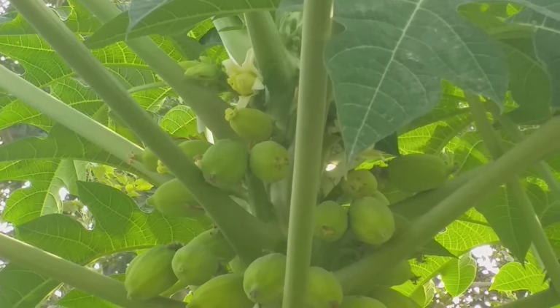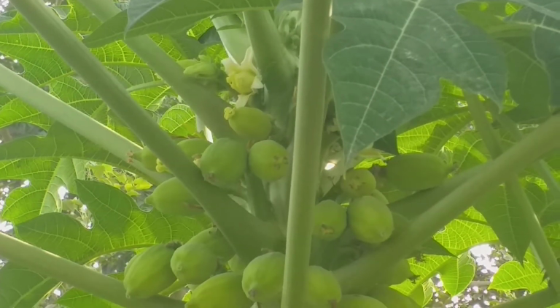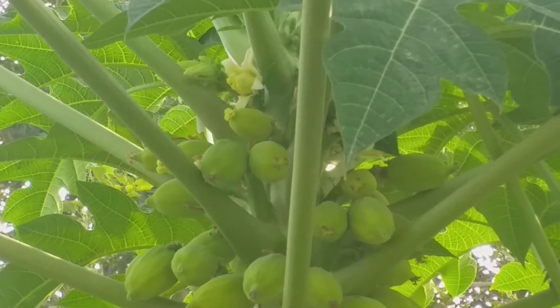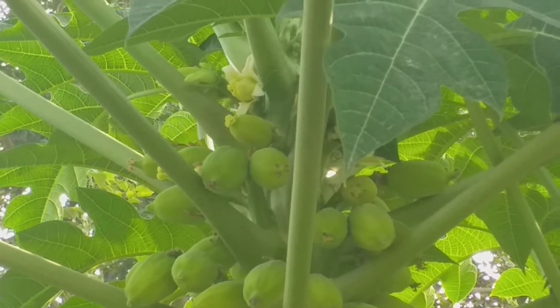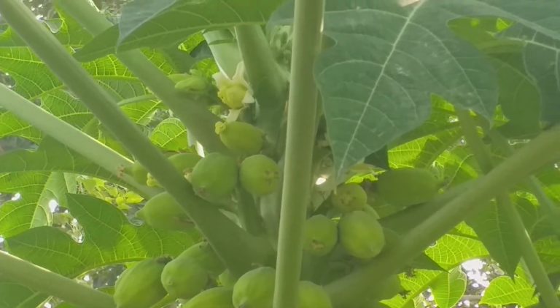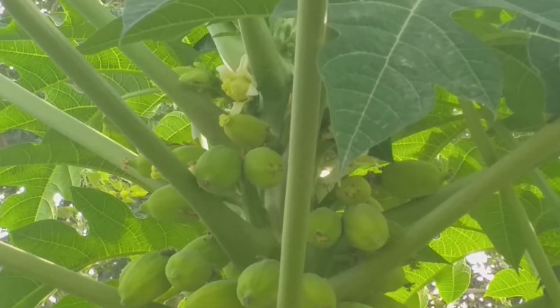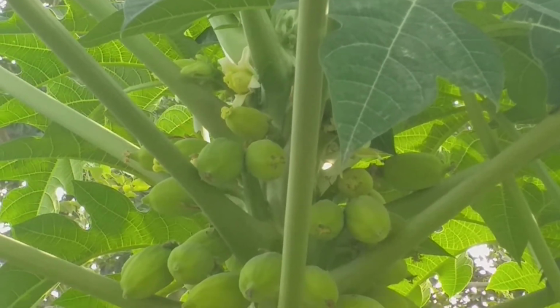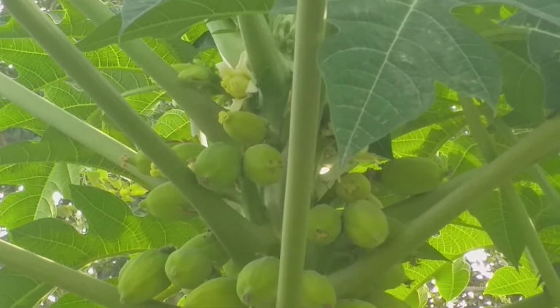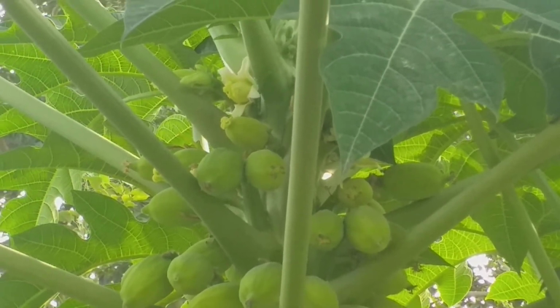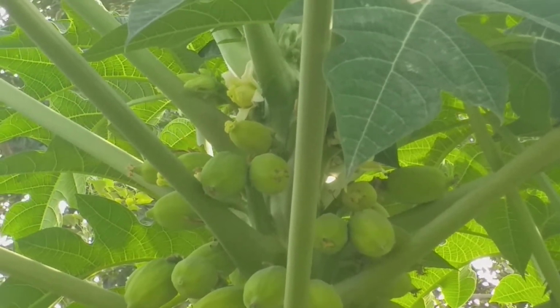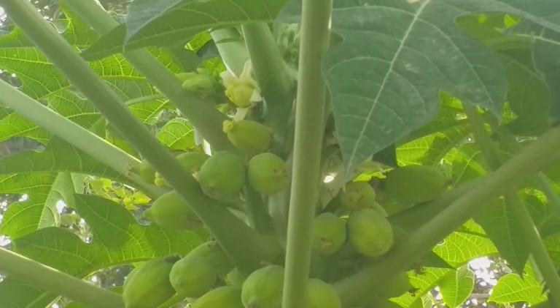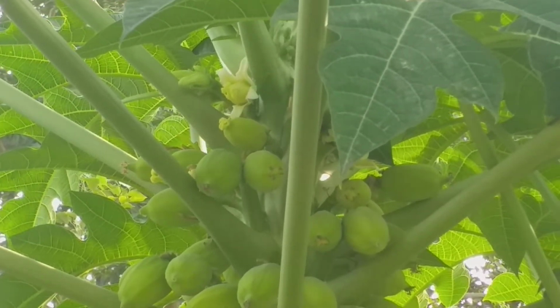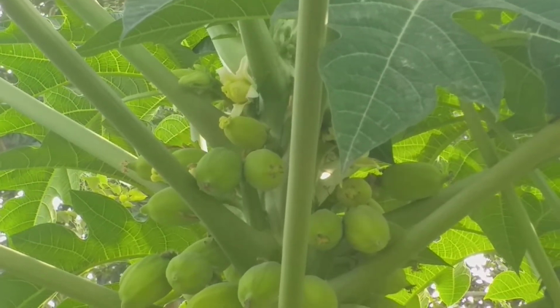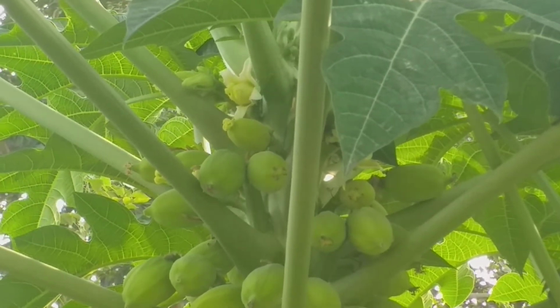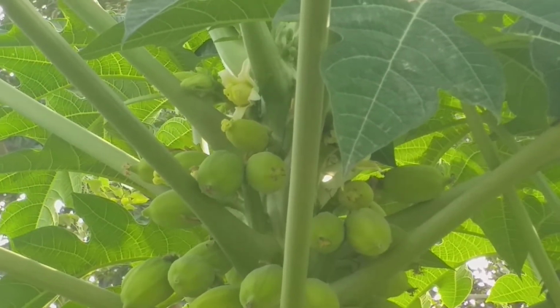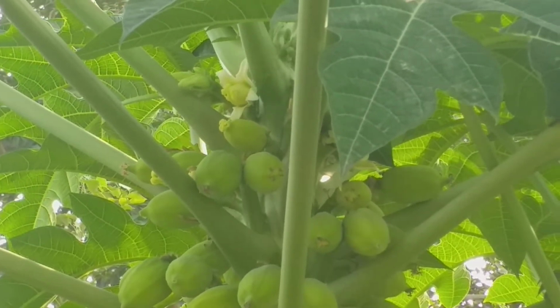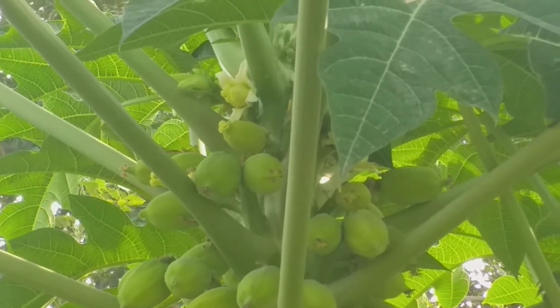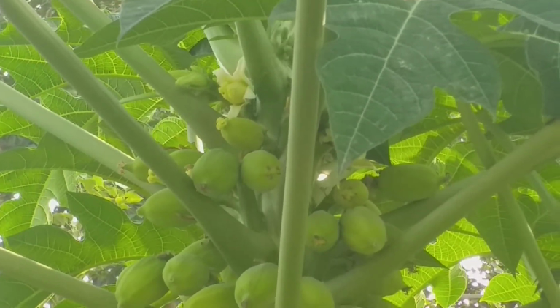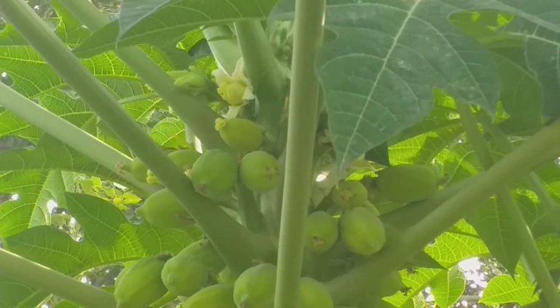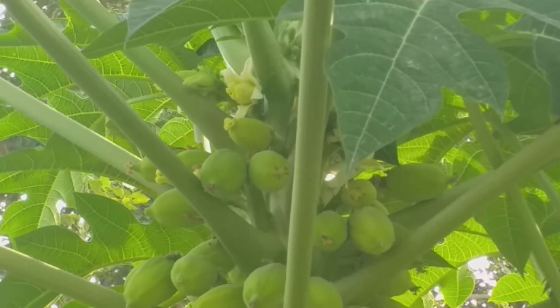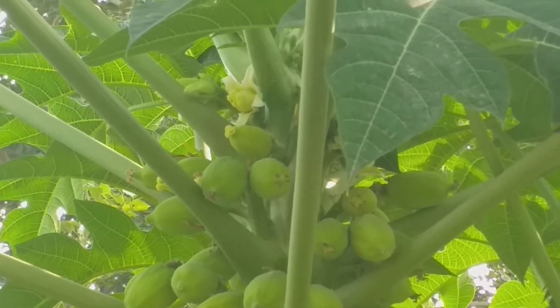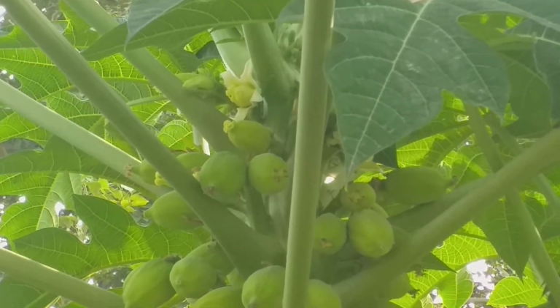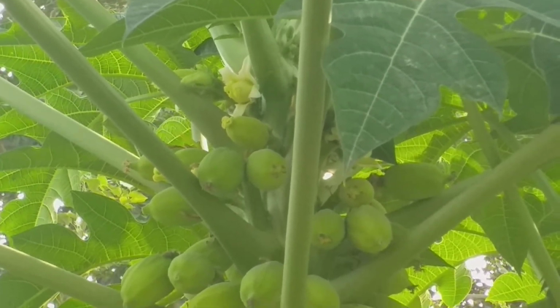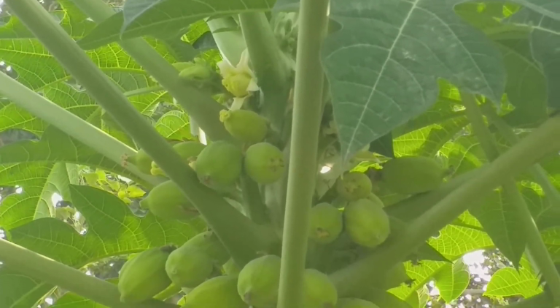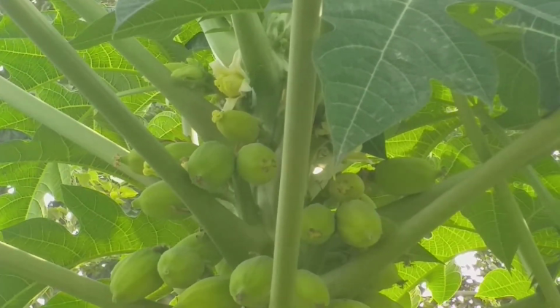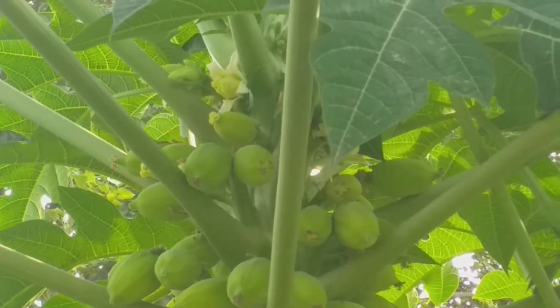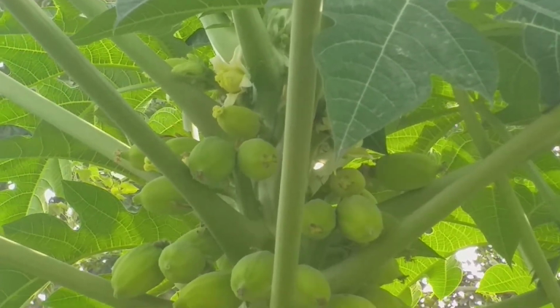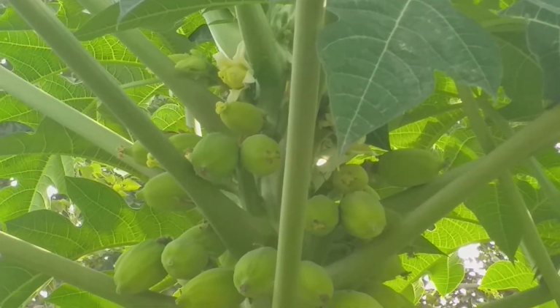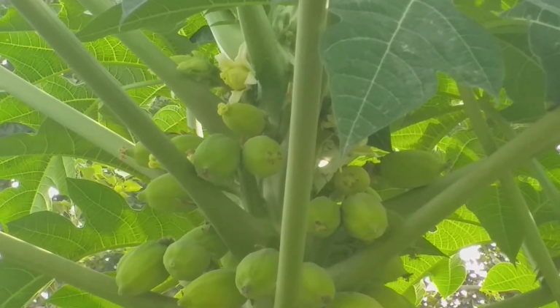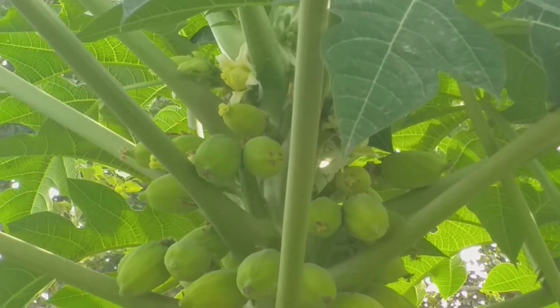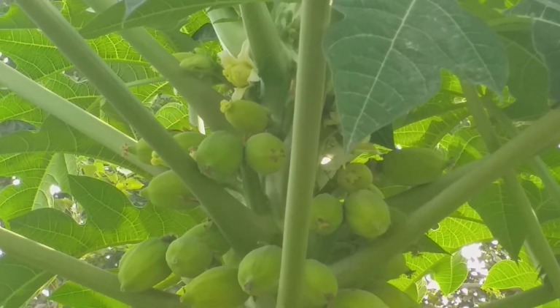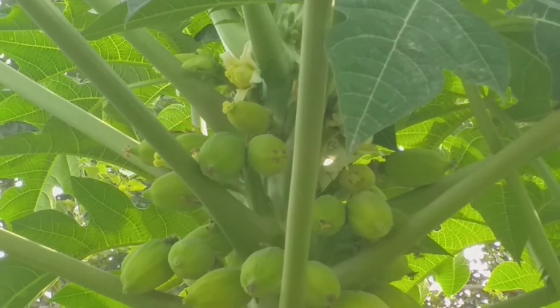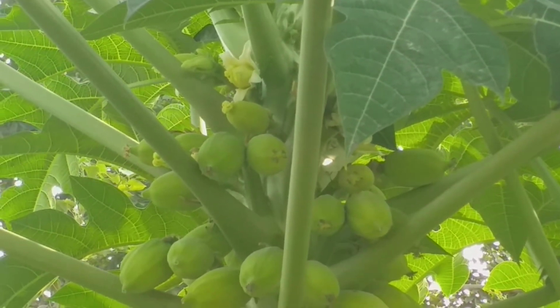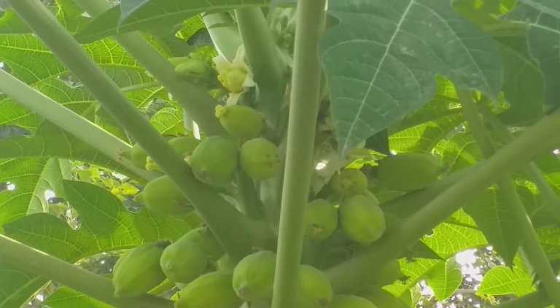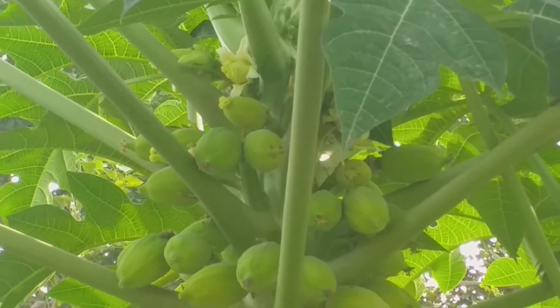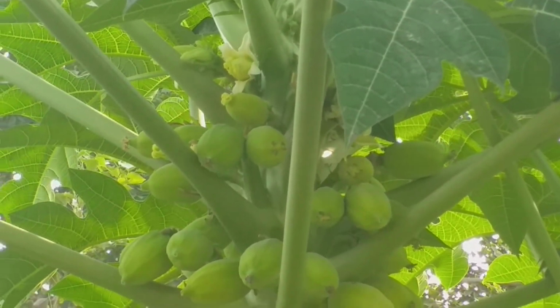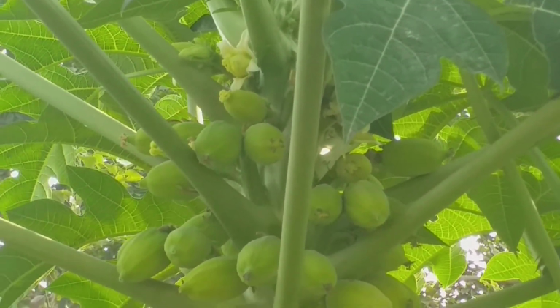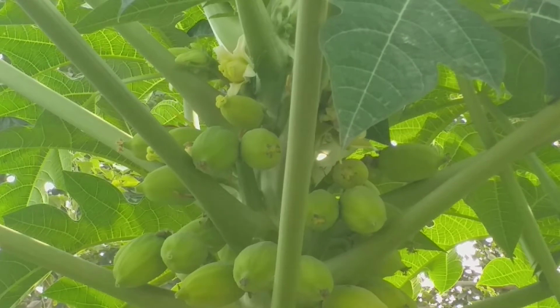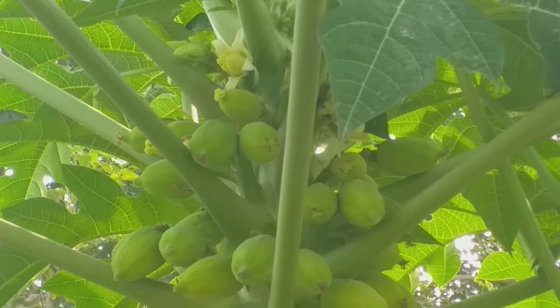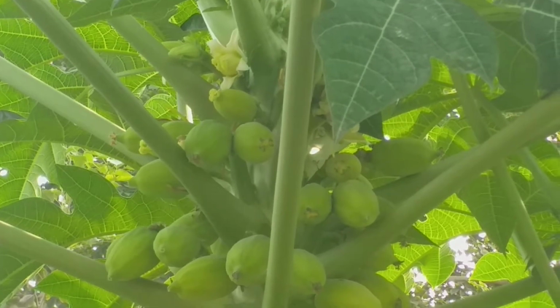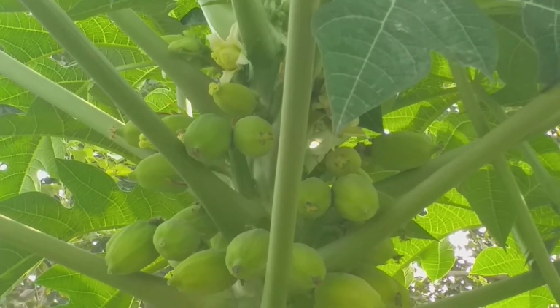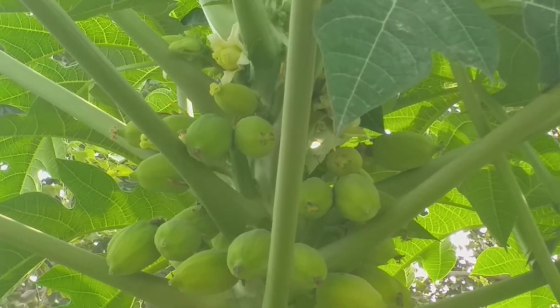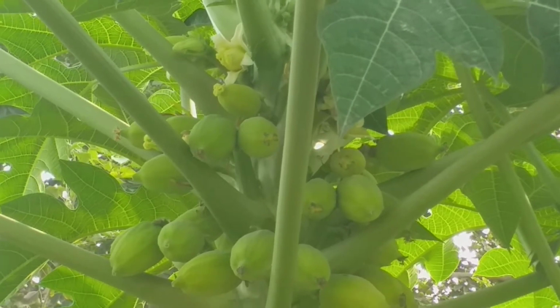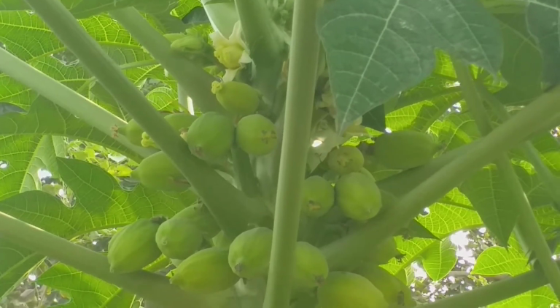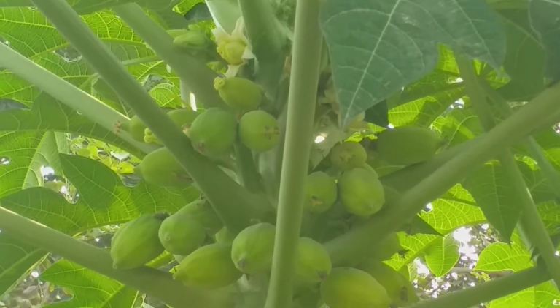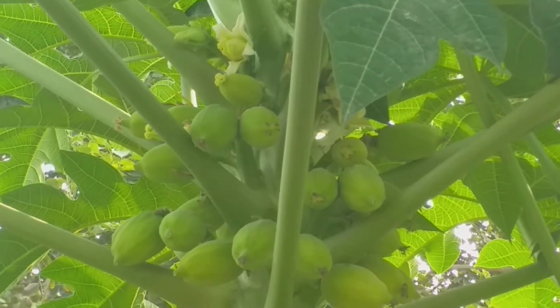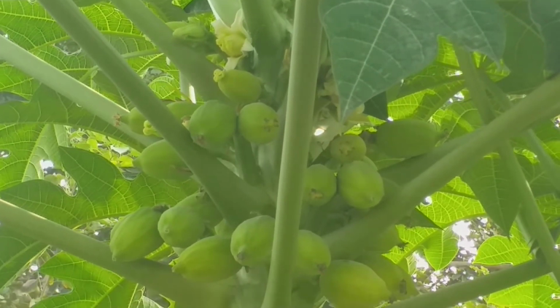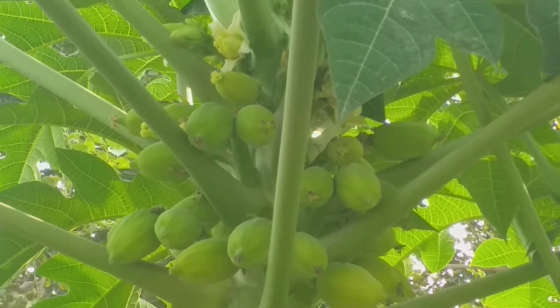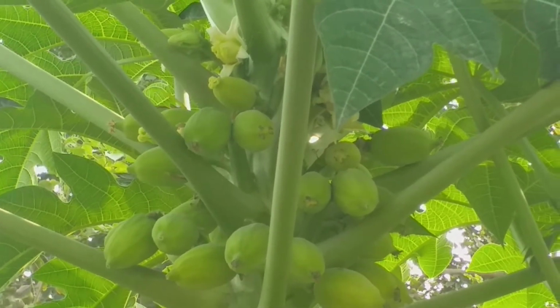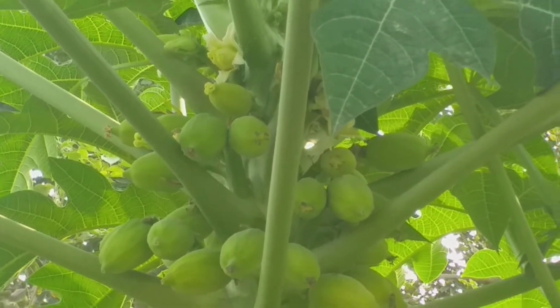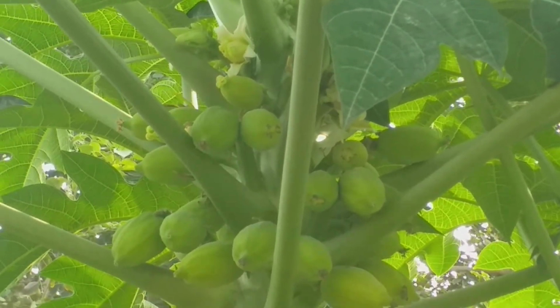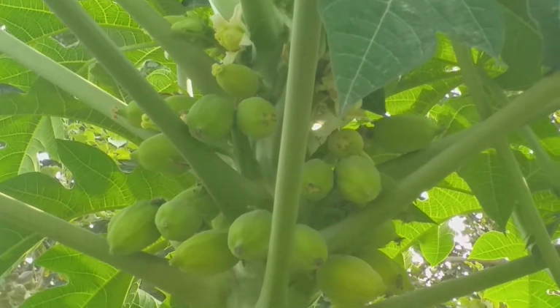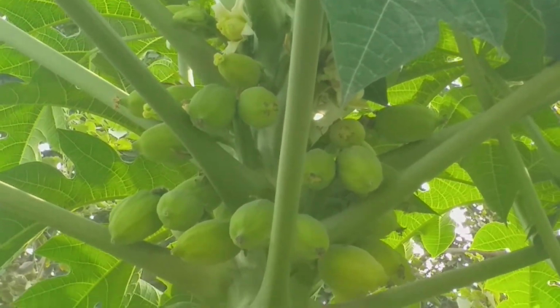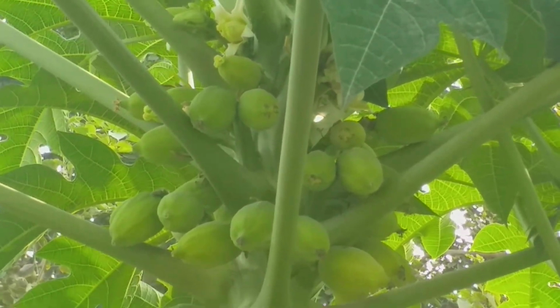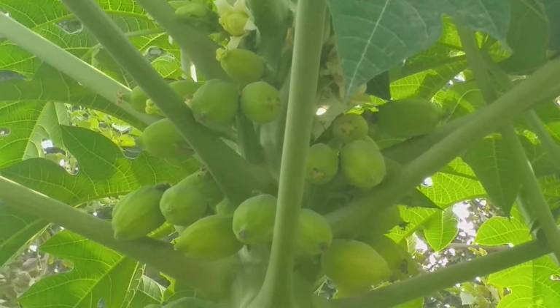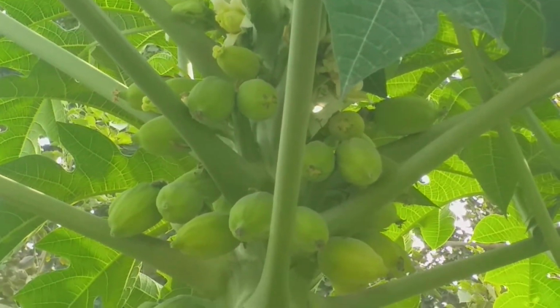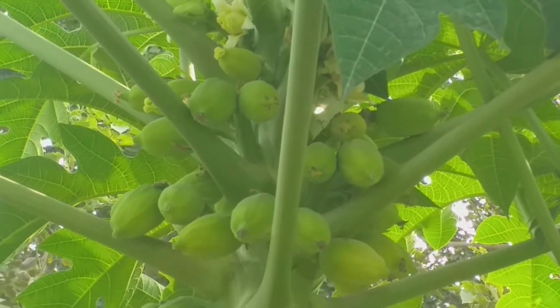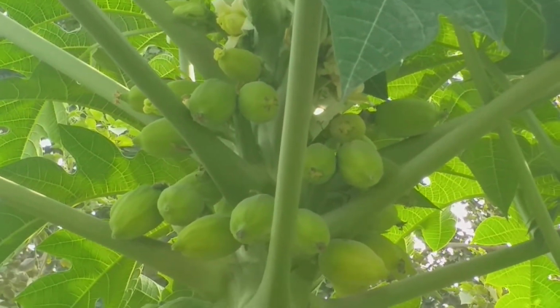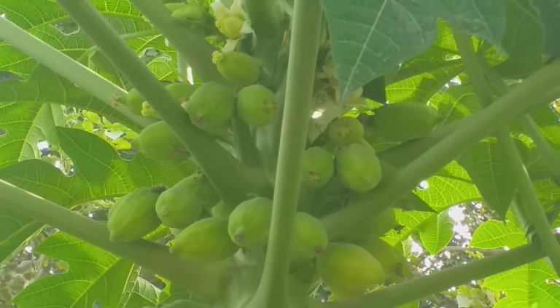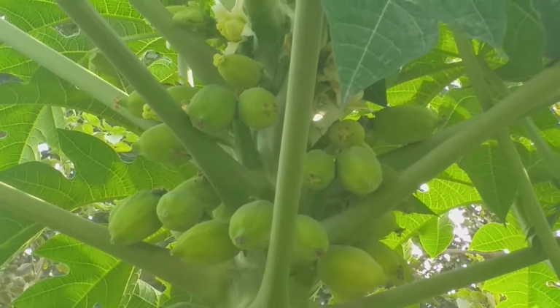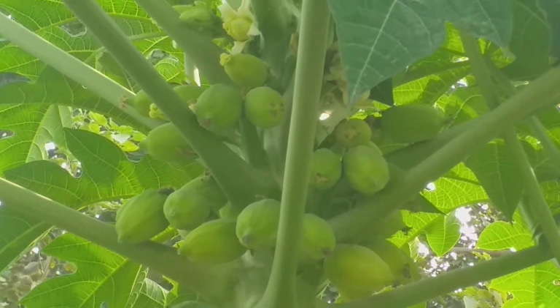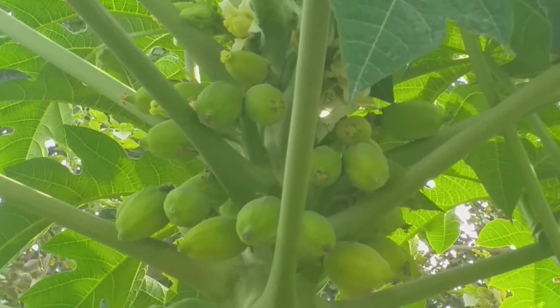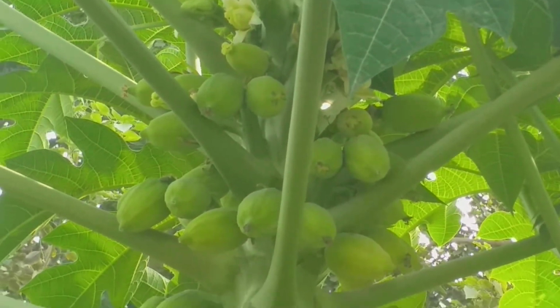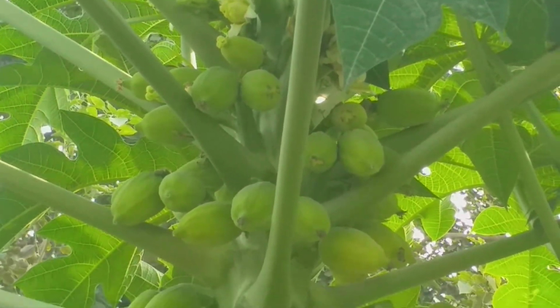Dear viewers, warm welcome to you in Ashida Botanical Garden. Right now you are looking at the best variety of papaya, papita.